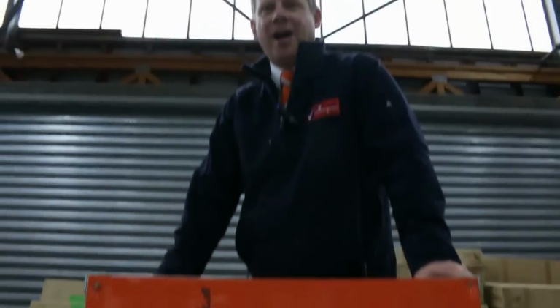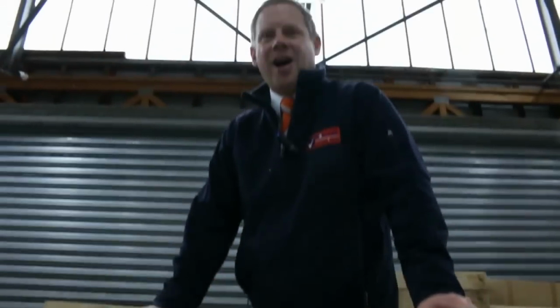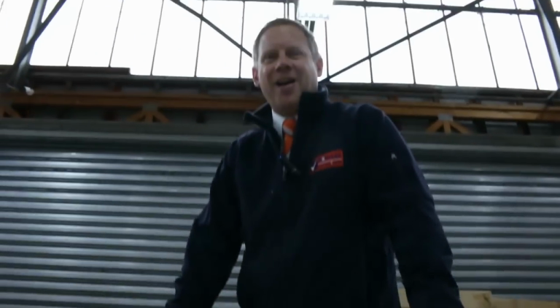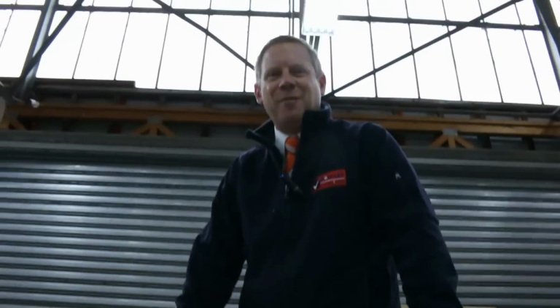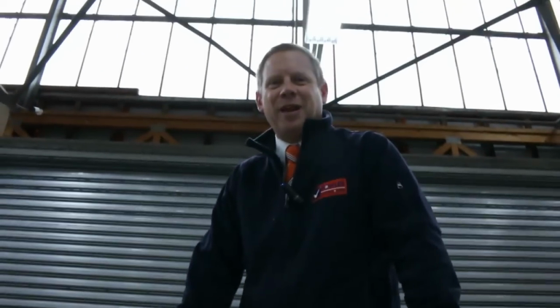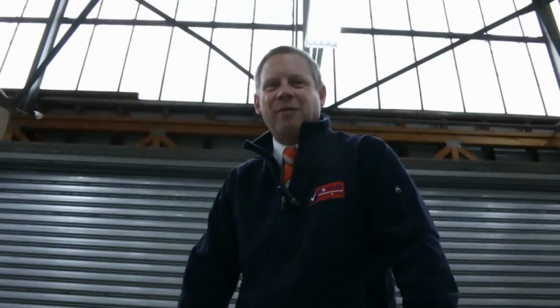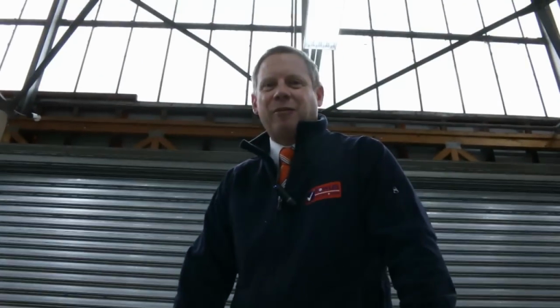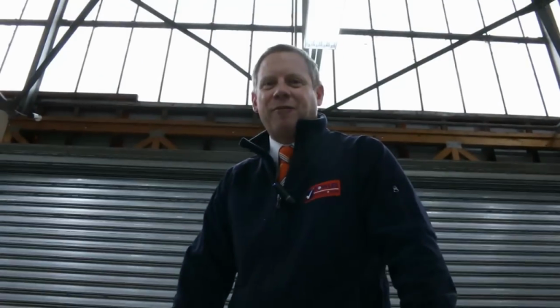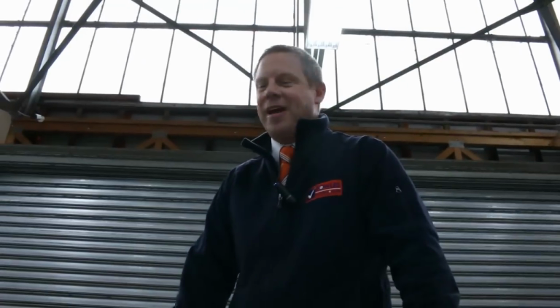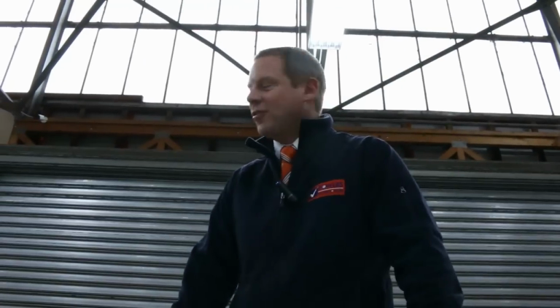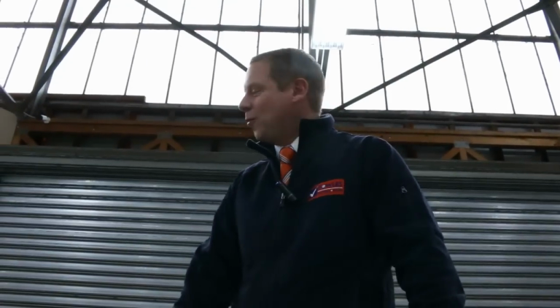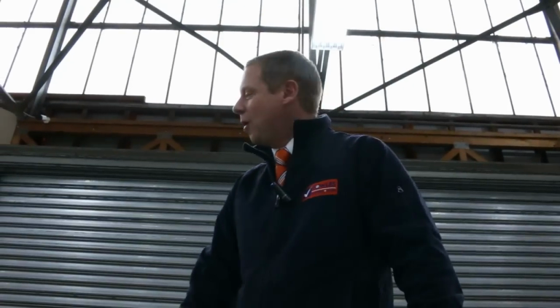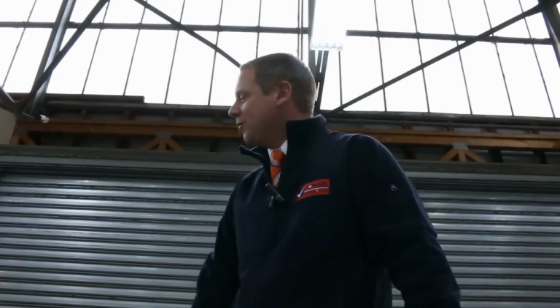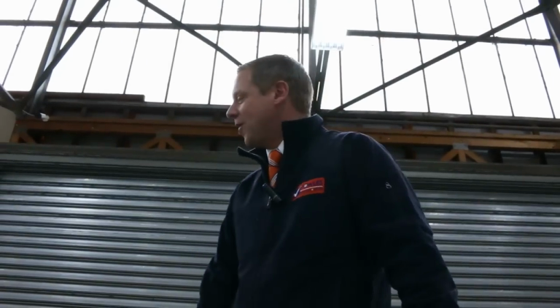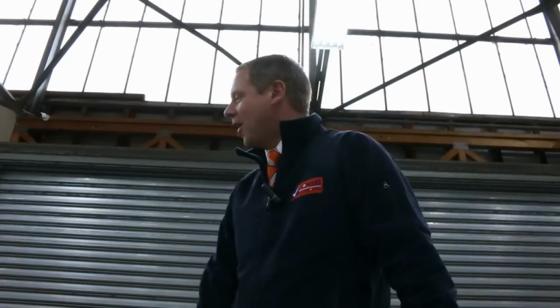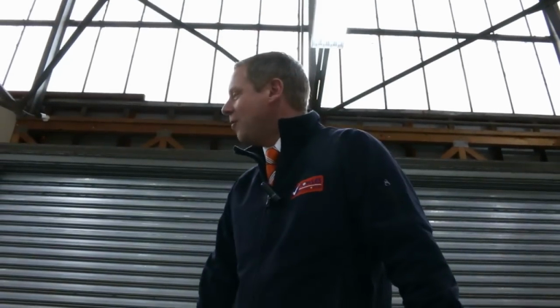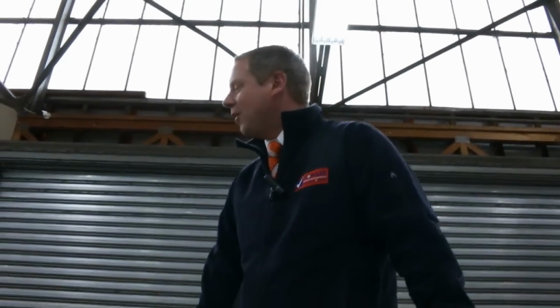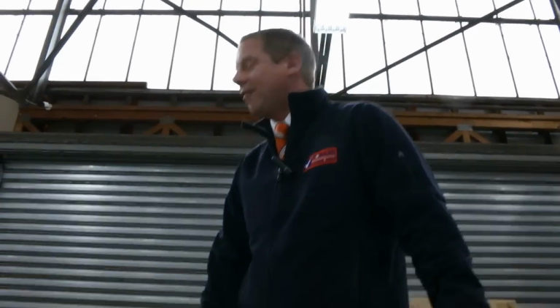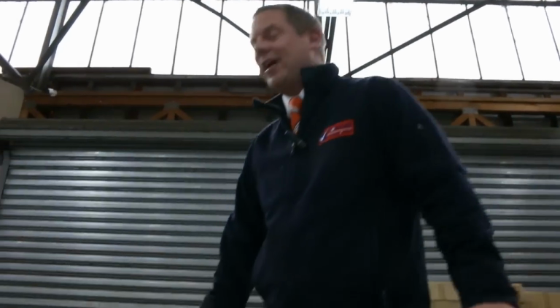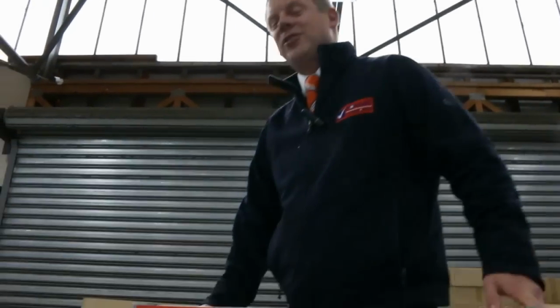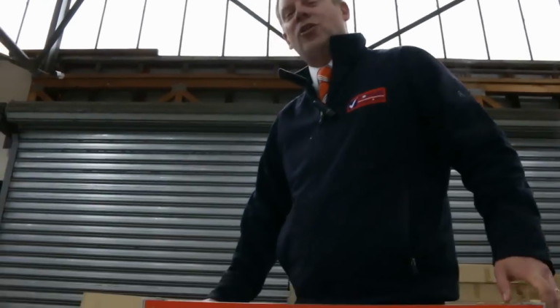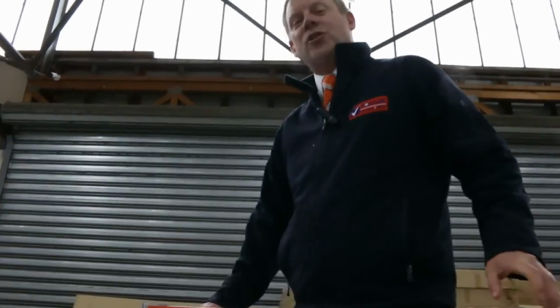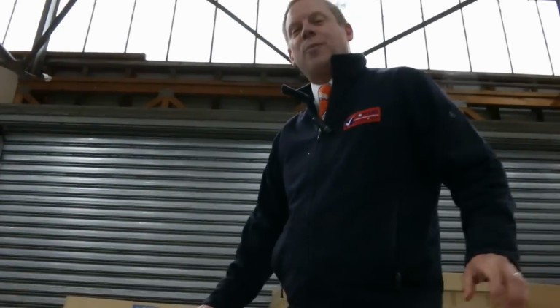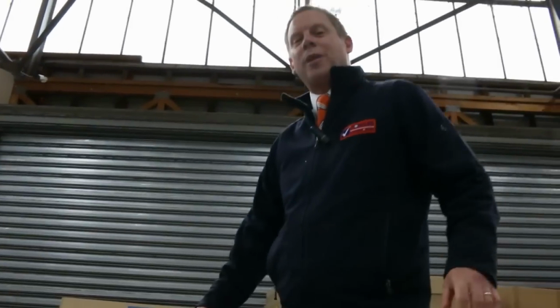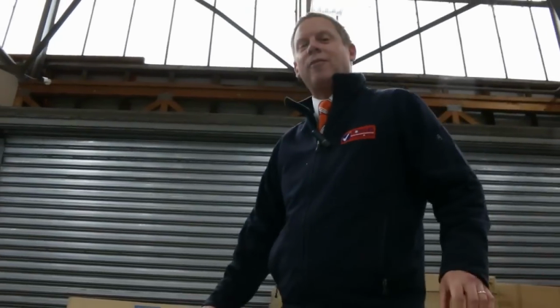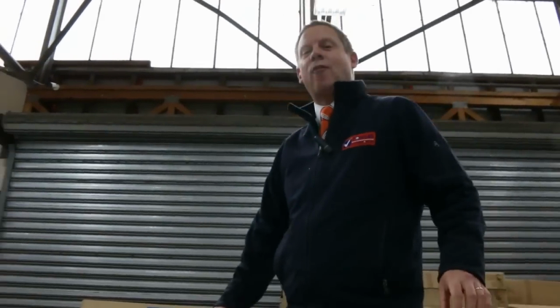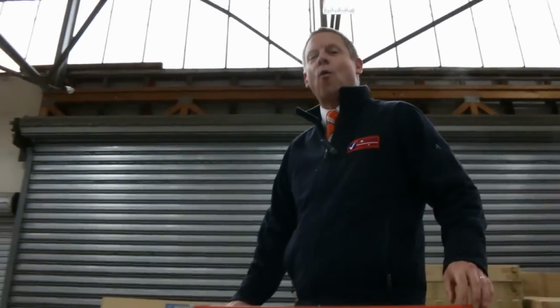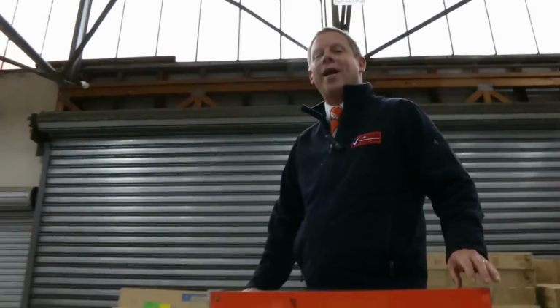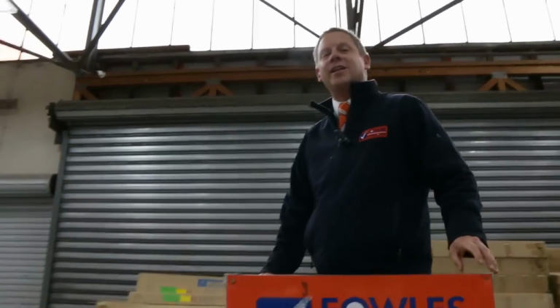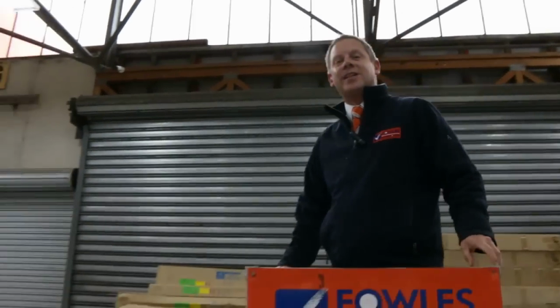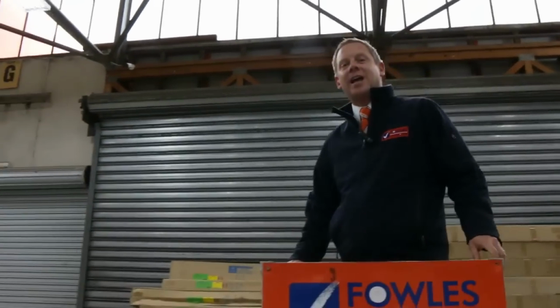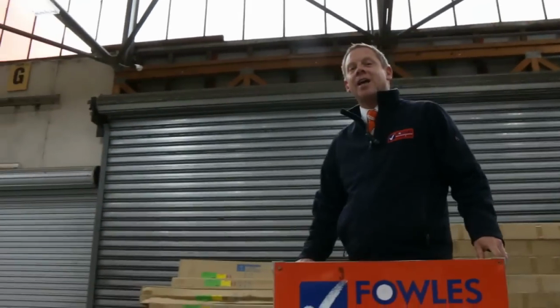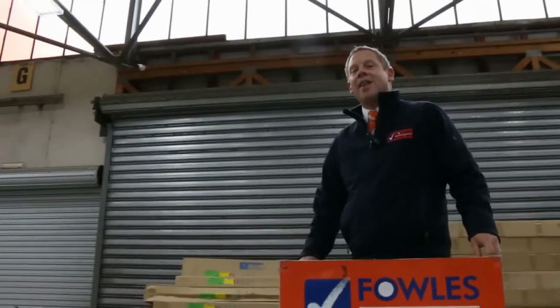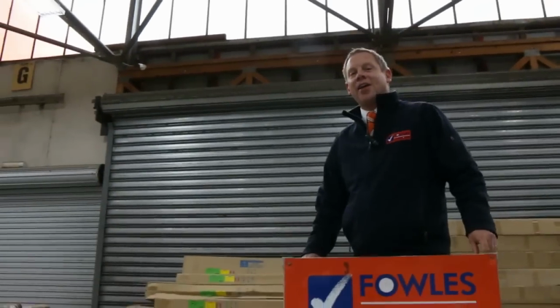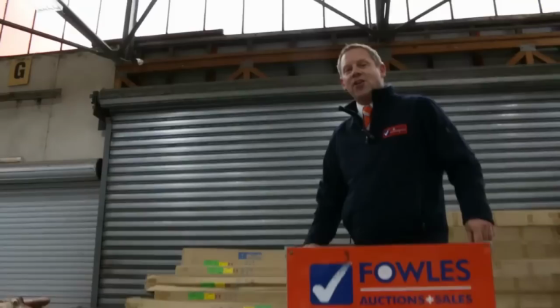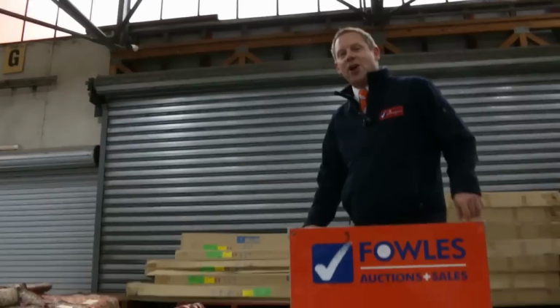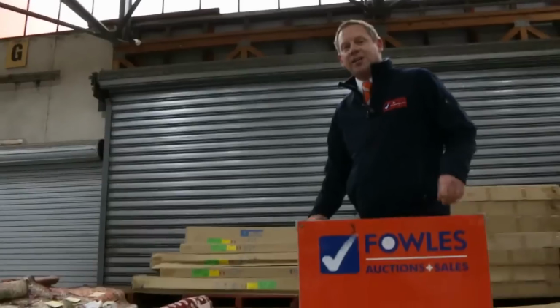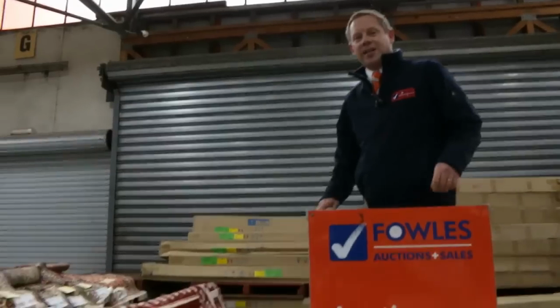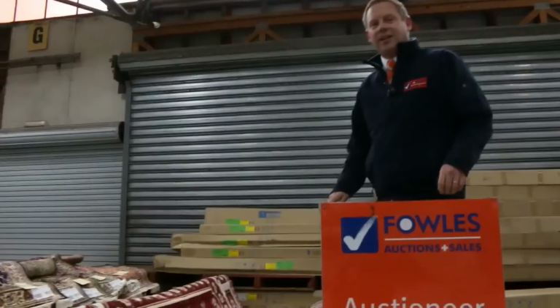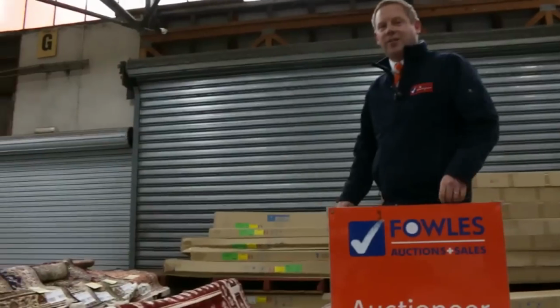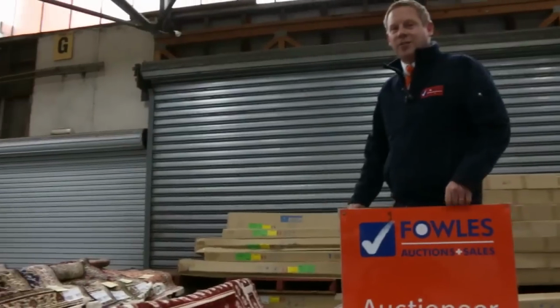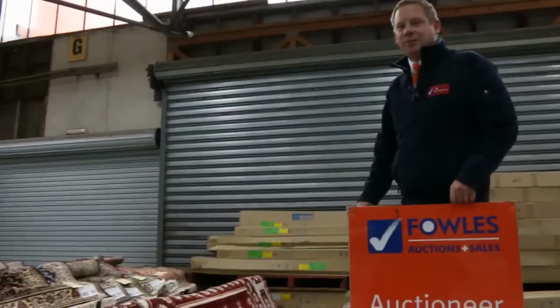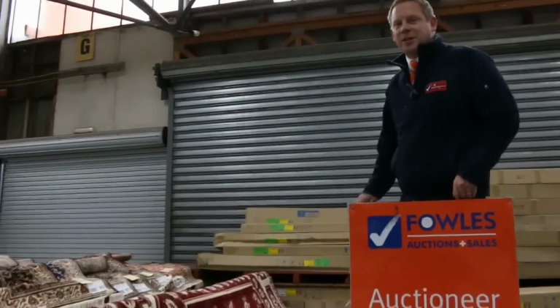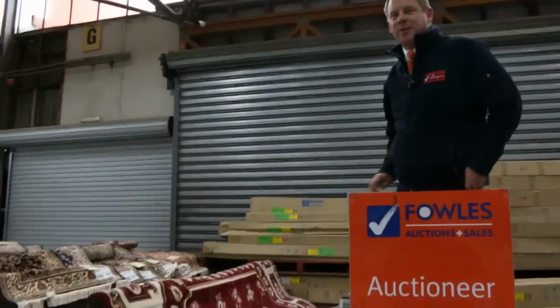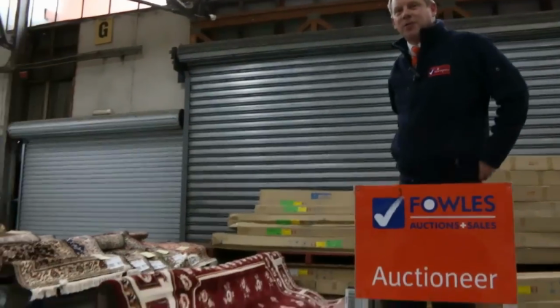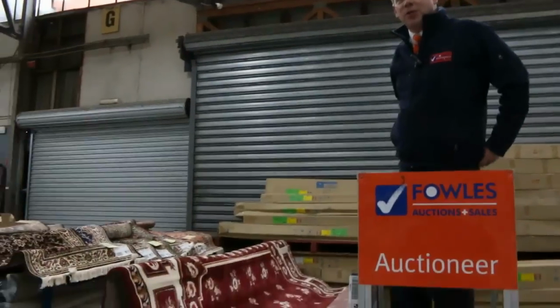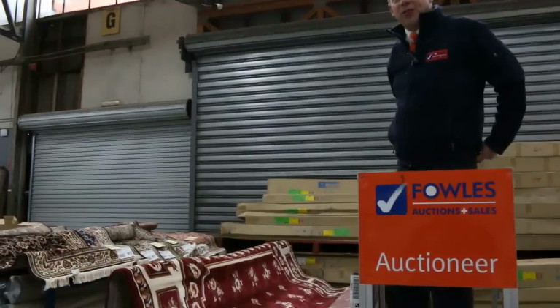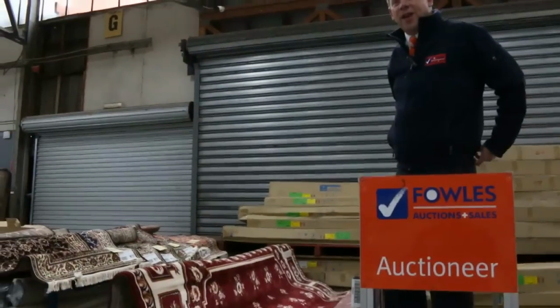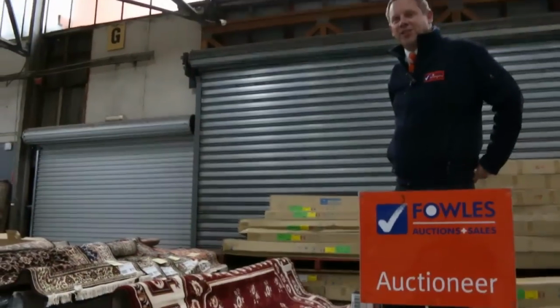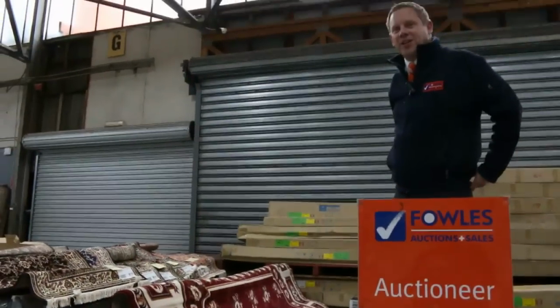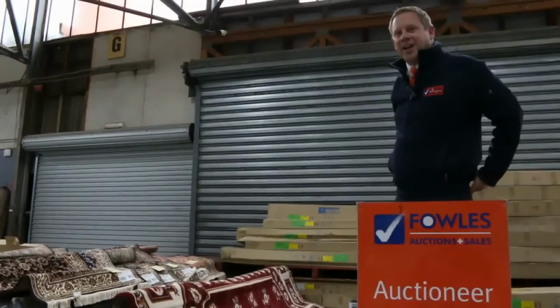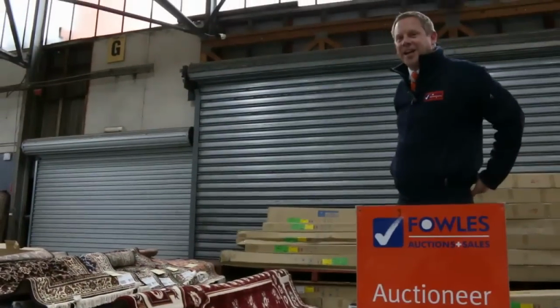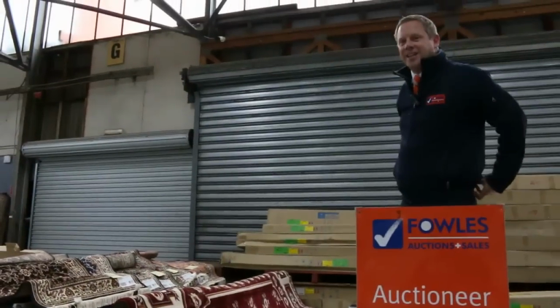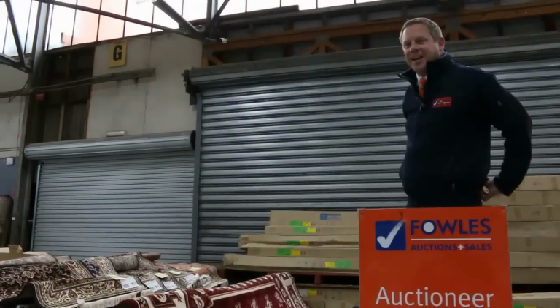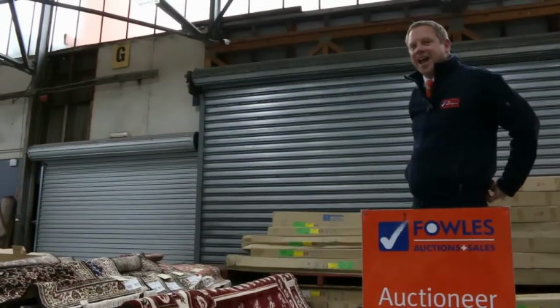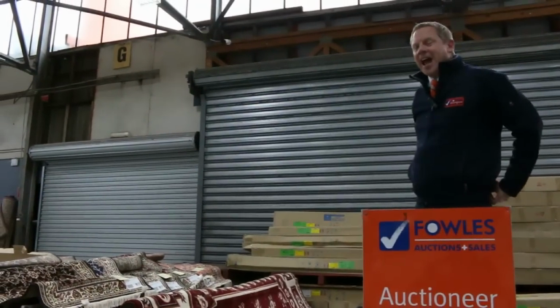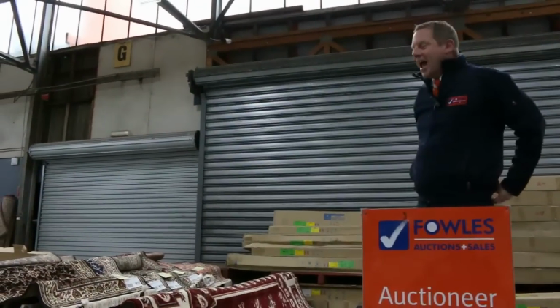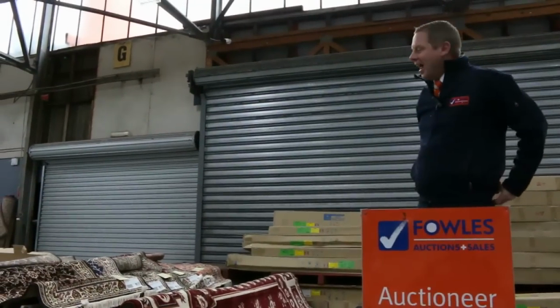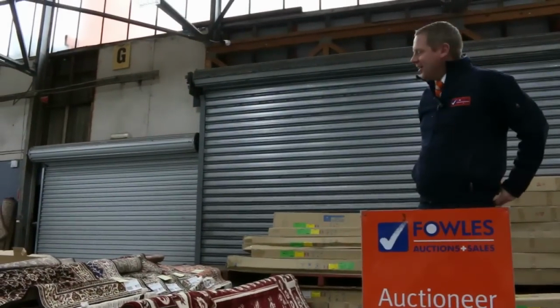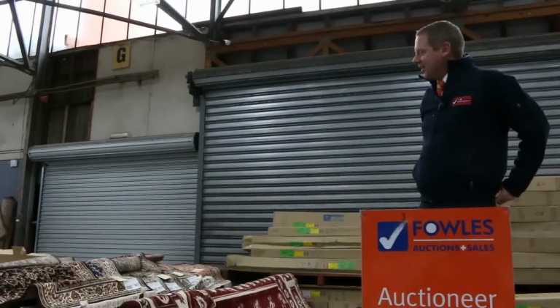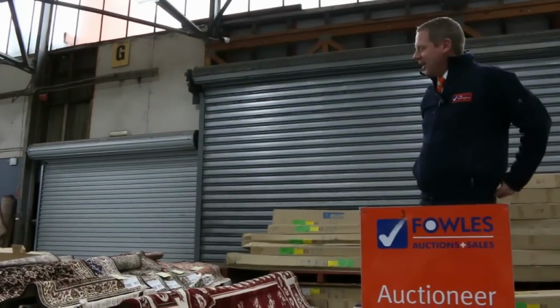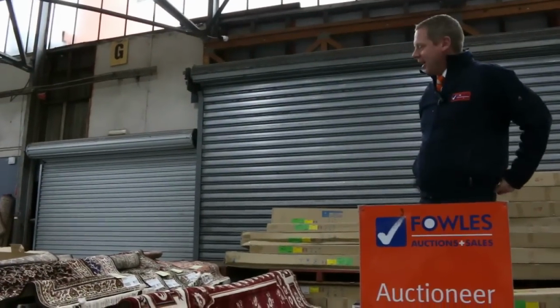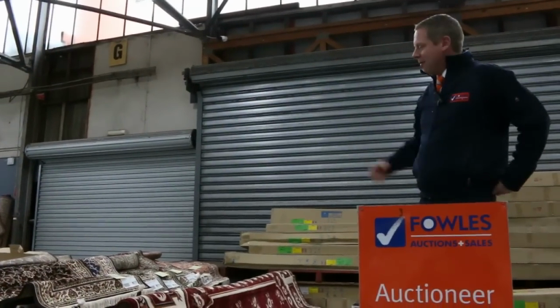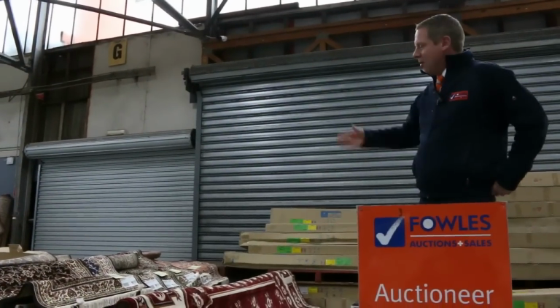Hi, I'm Liam from Fowles and welcome to the Home Renovators auction preview for Wednesday the 19th of September 2018 at 10am.